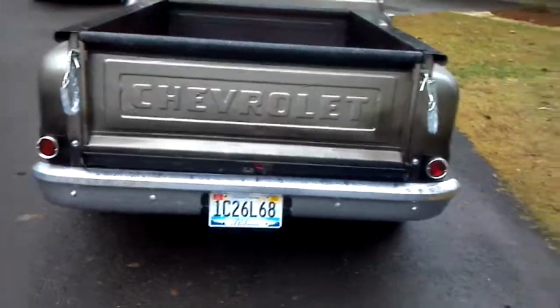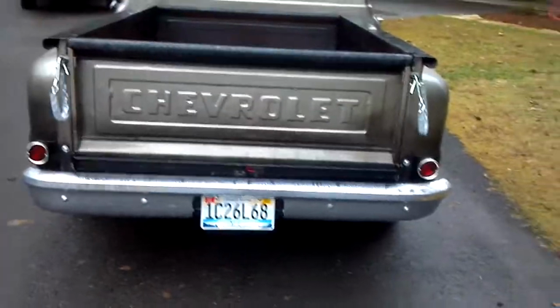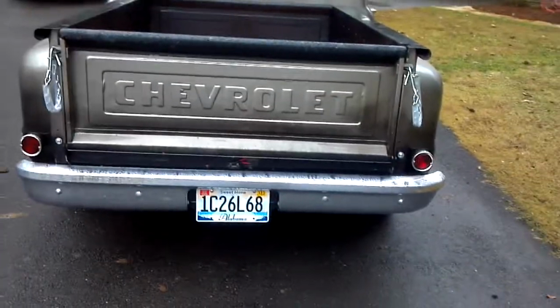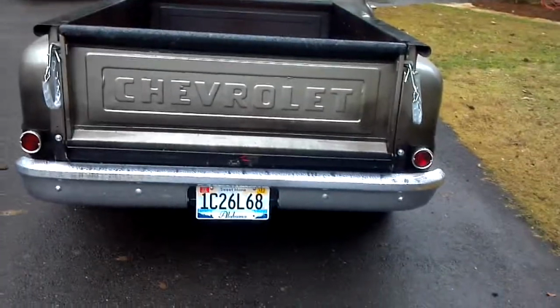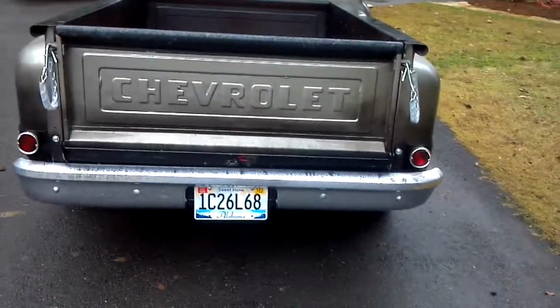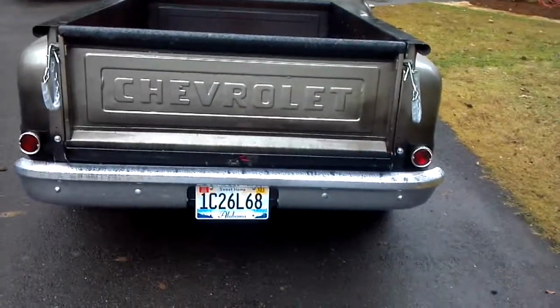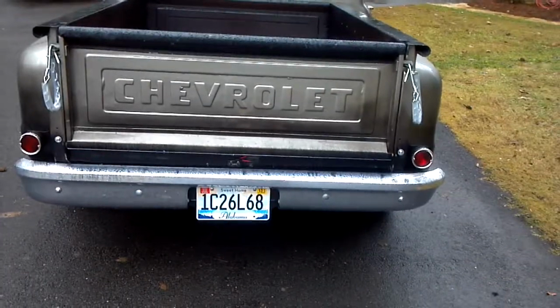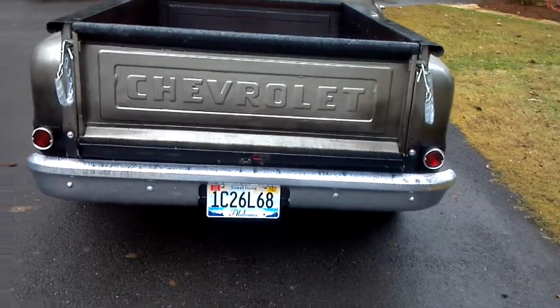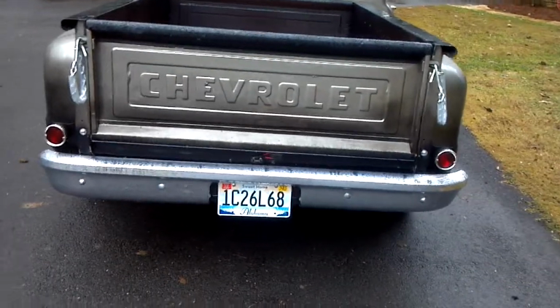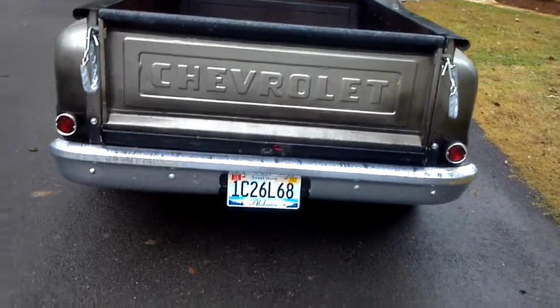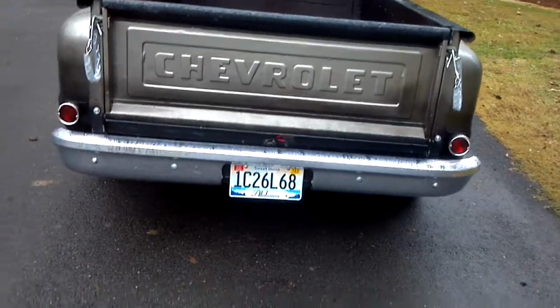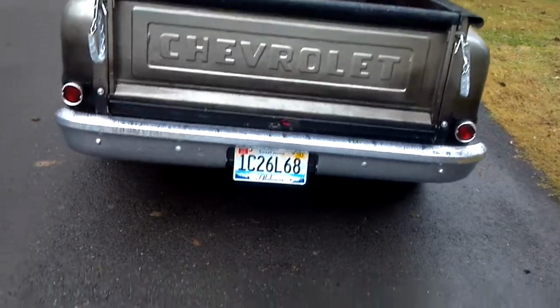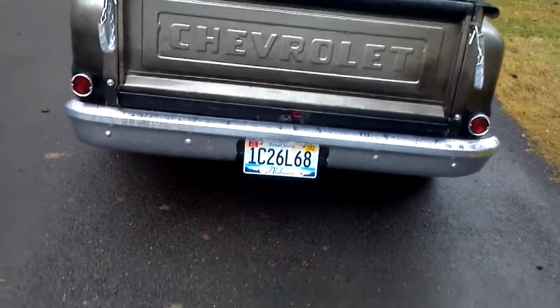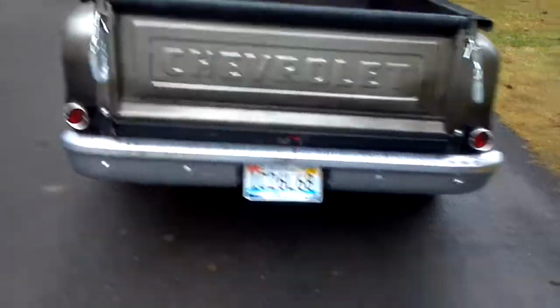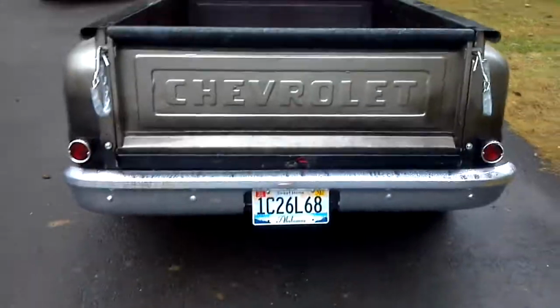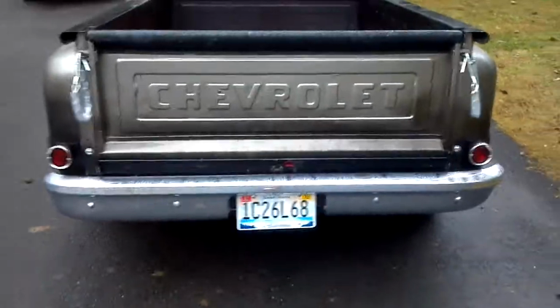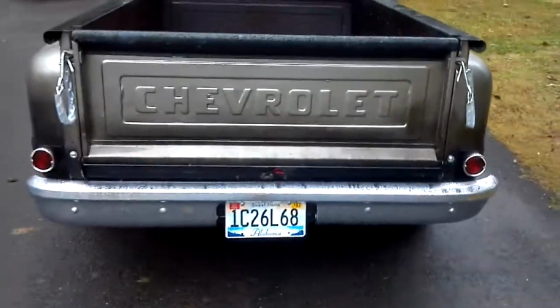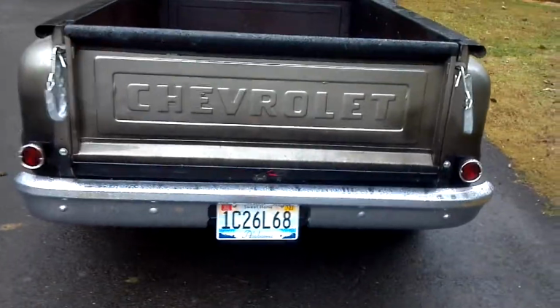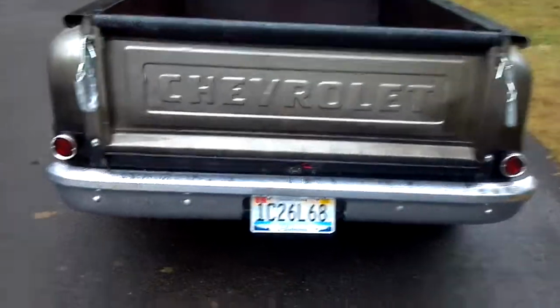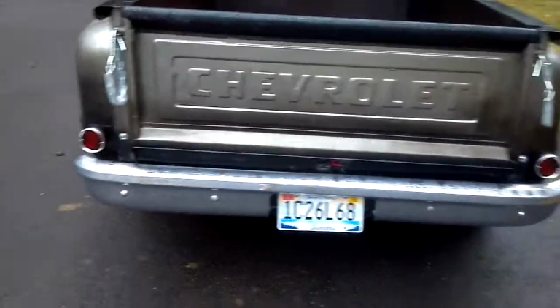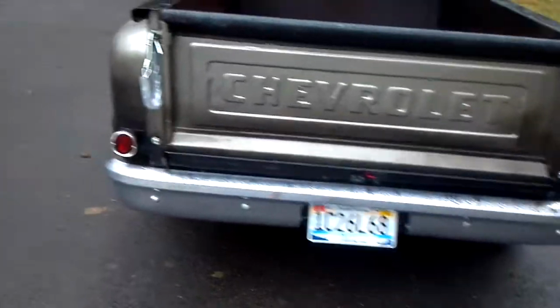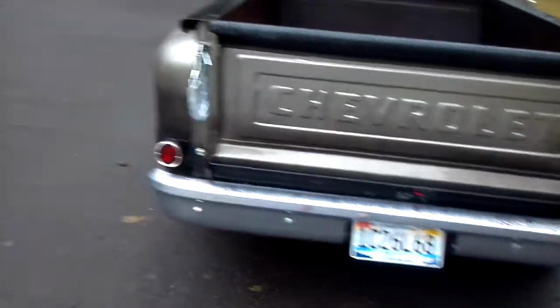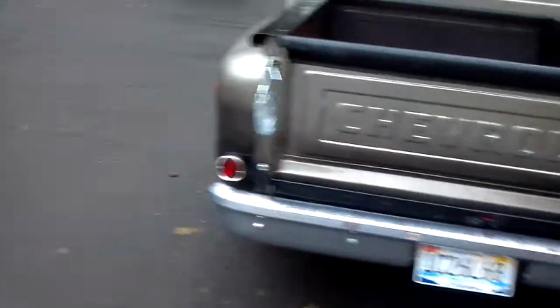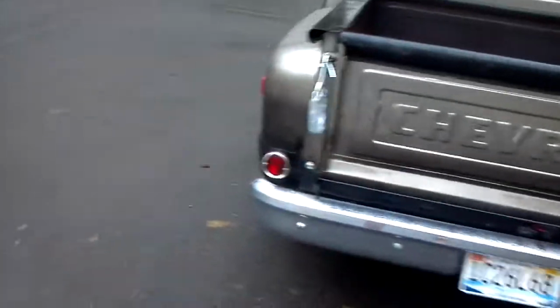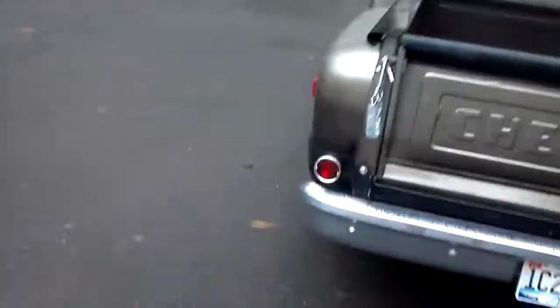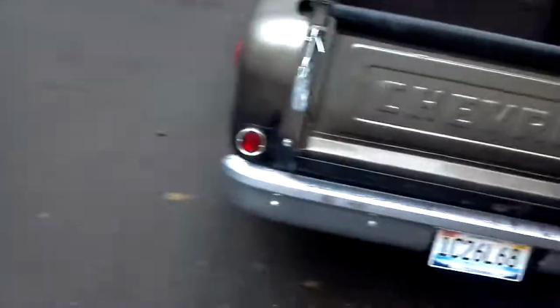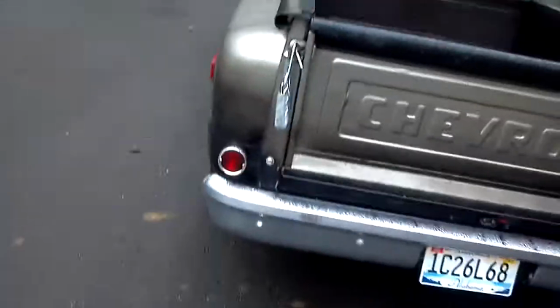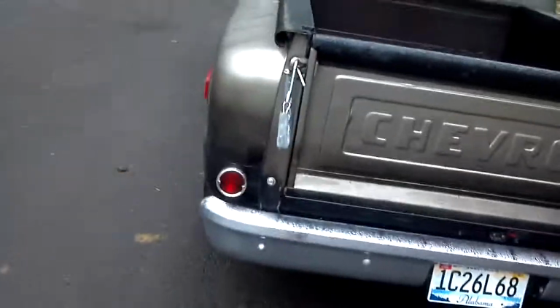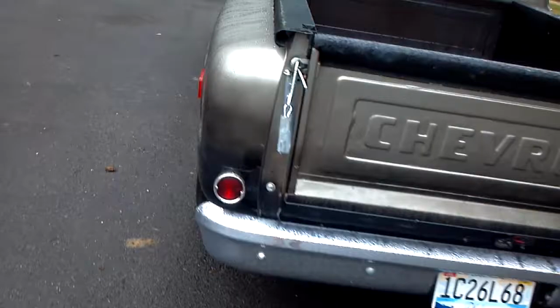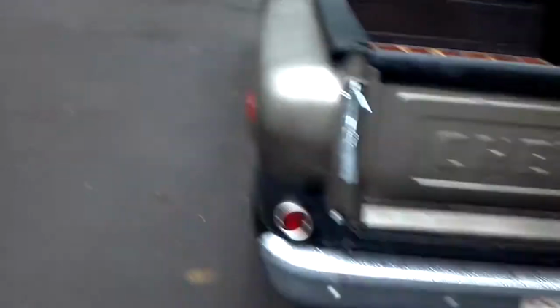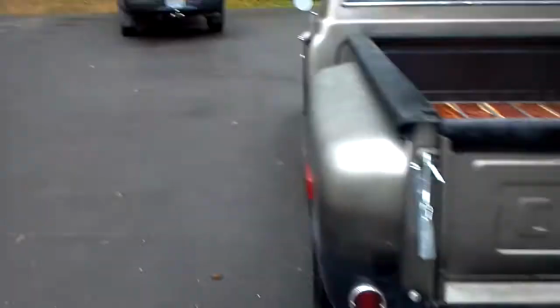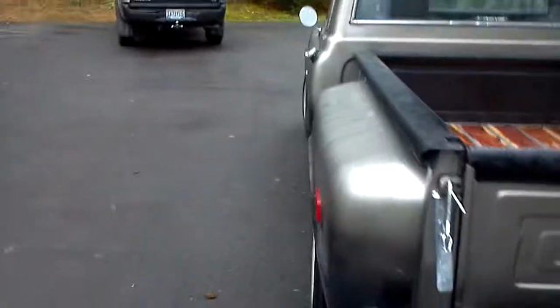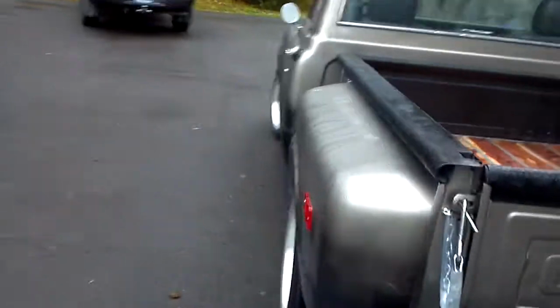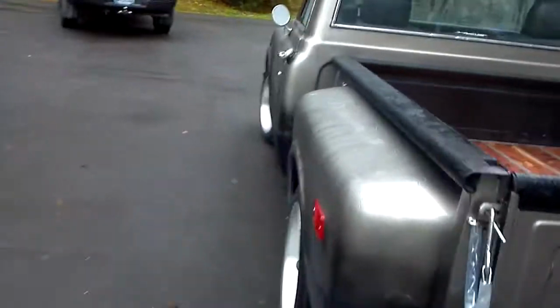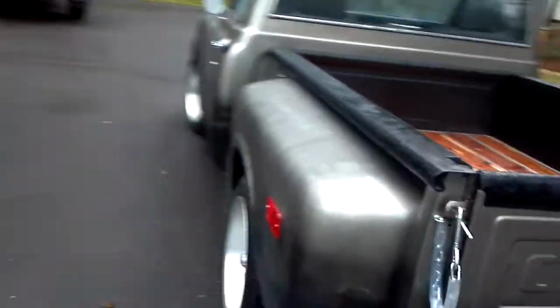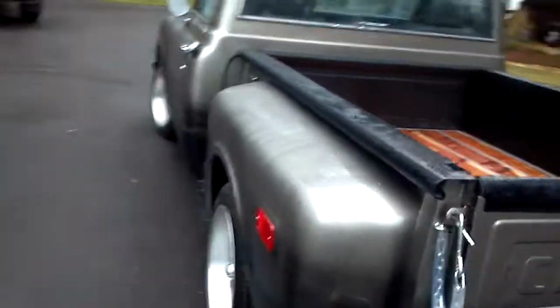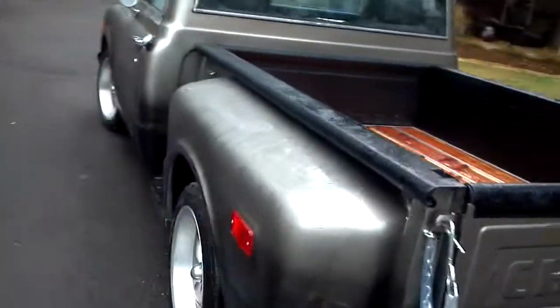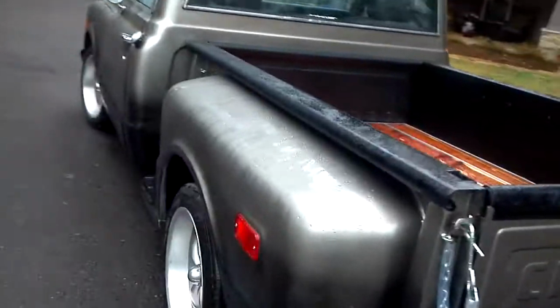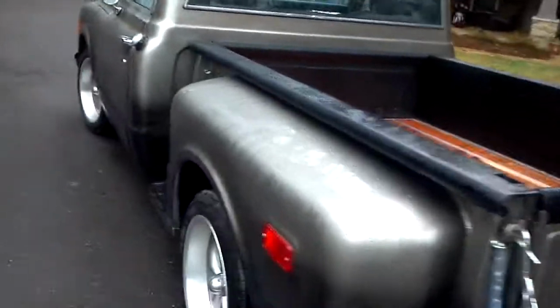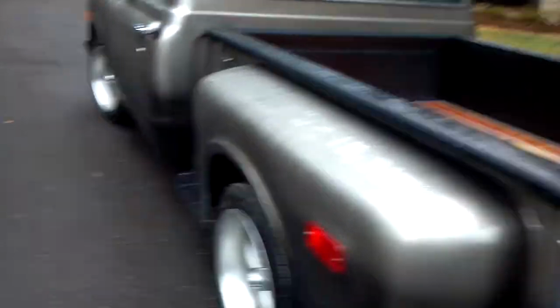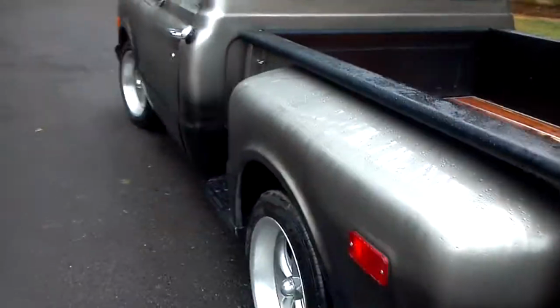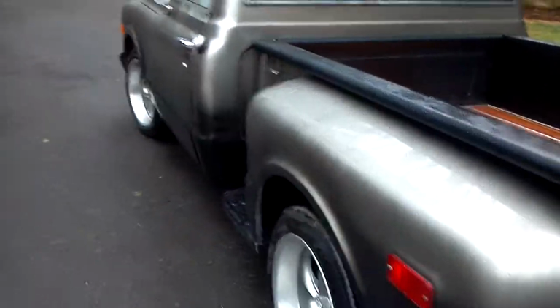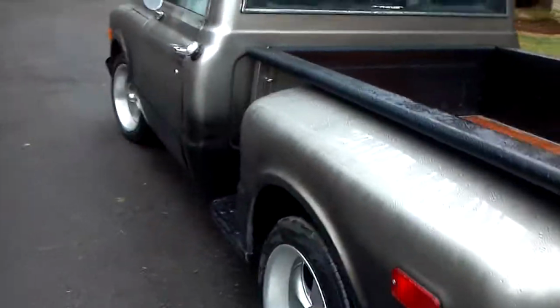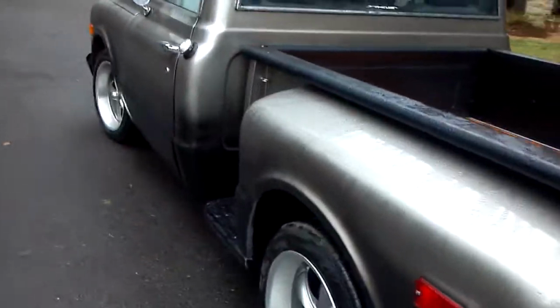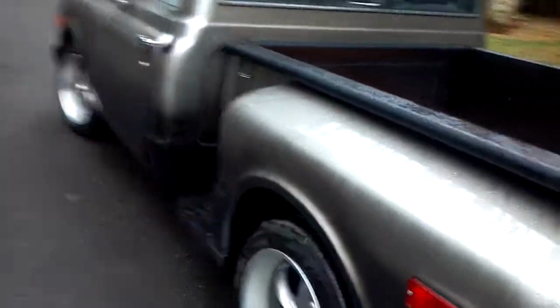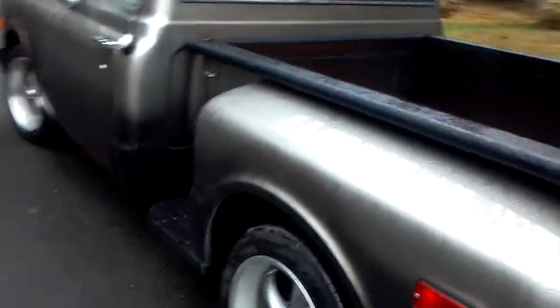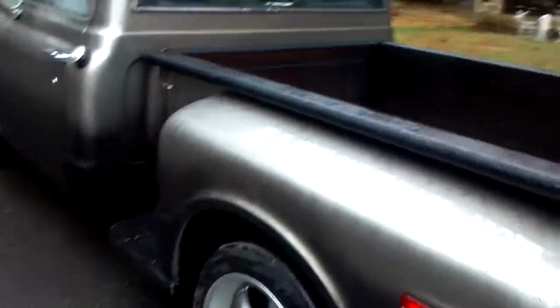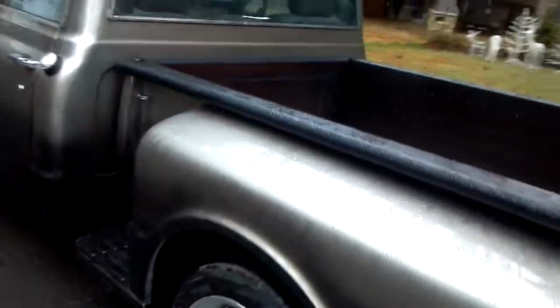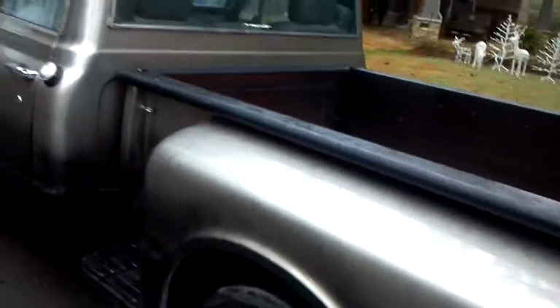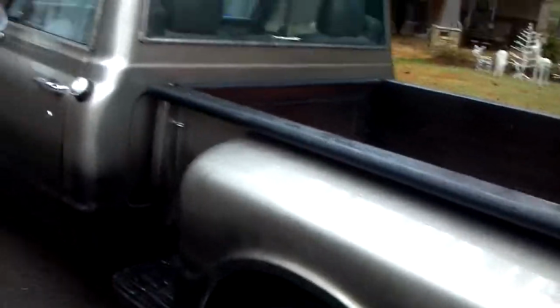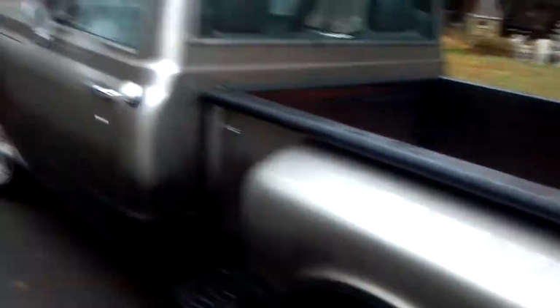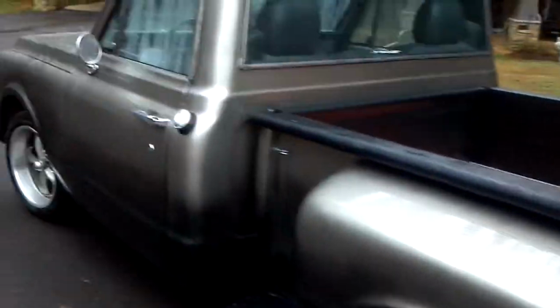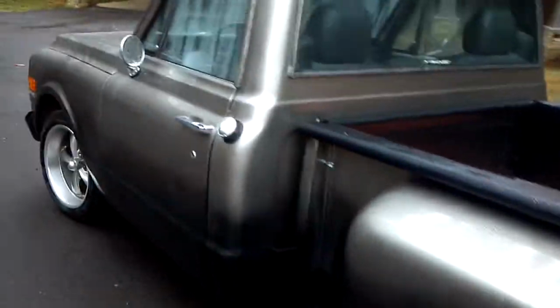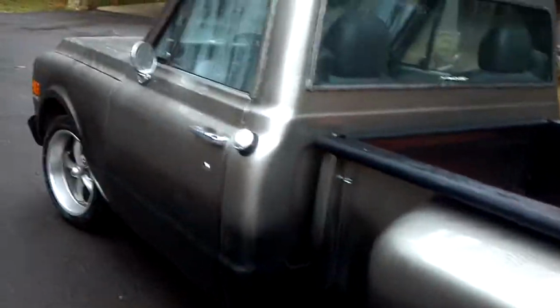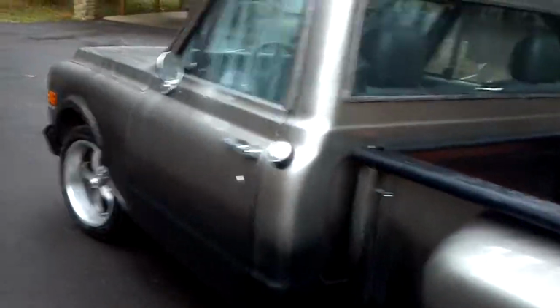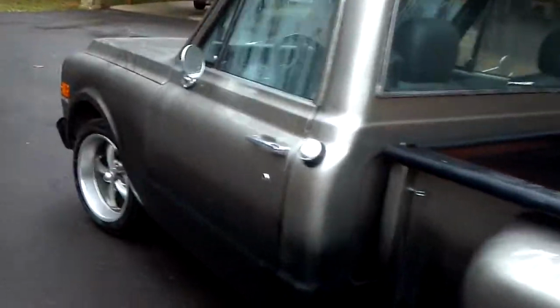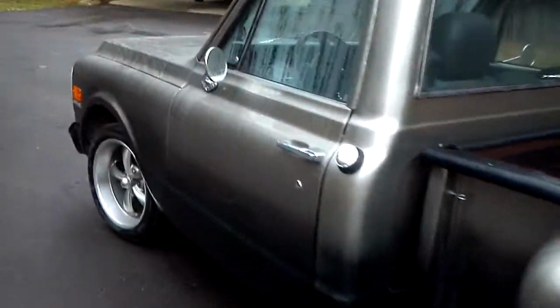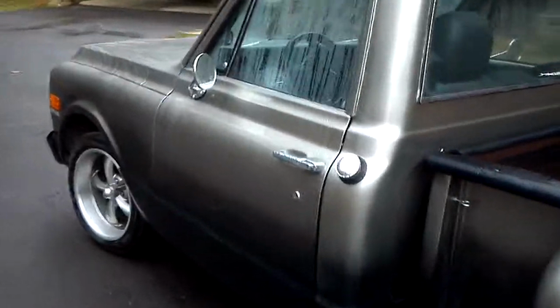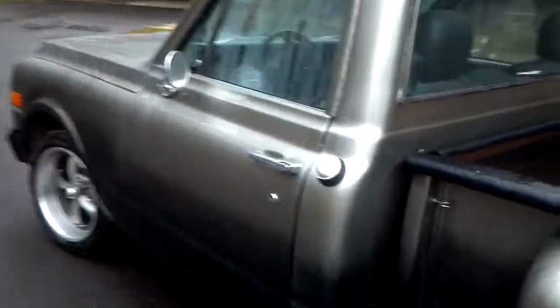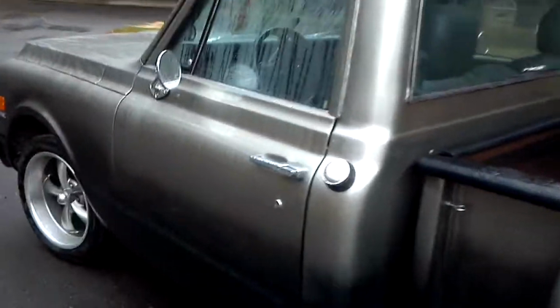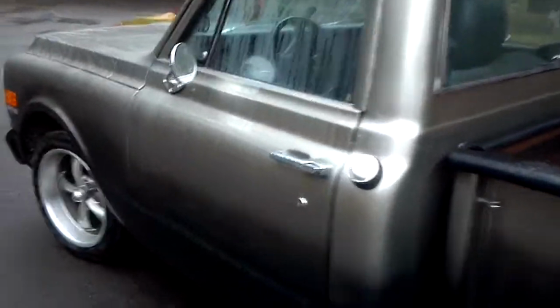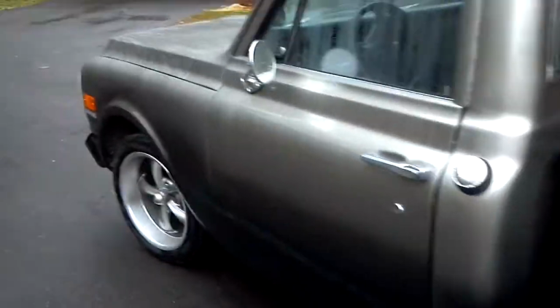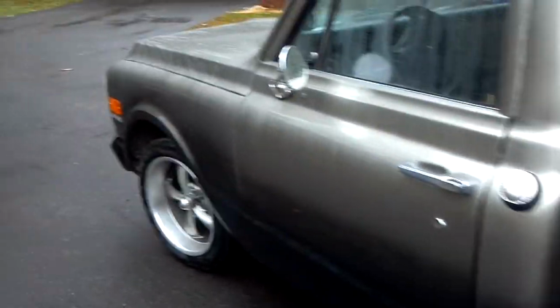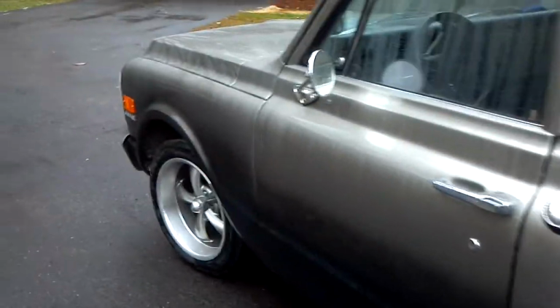New taillights and a new bumper. It had some kind of weird Corvette bumper on it but I didn't like it, so we just put a regular bumper on it.